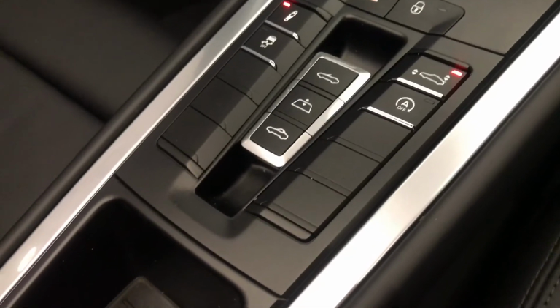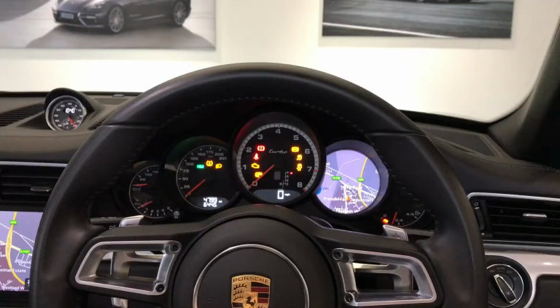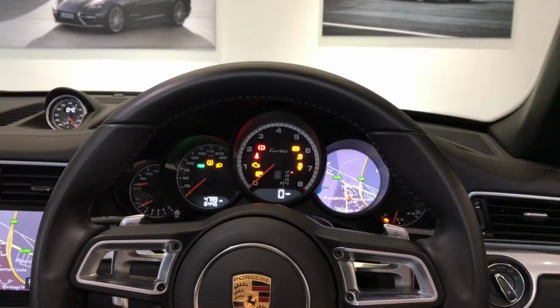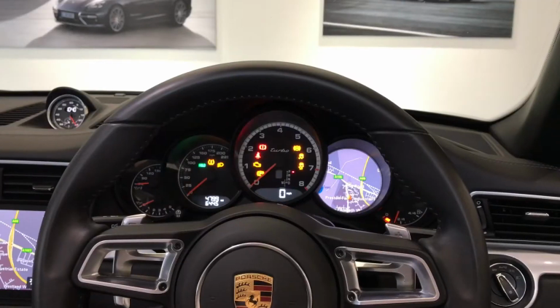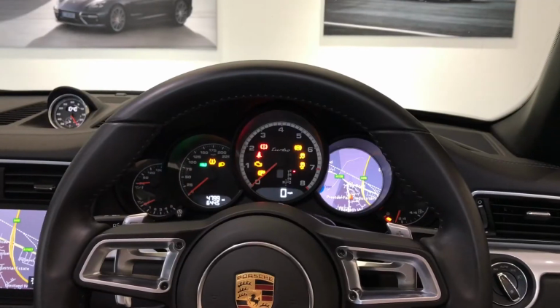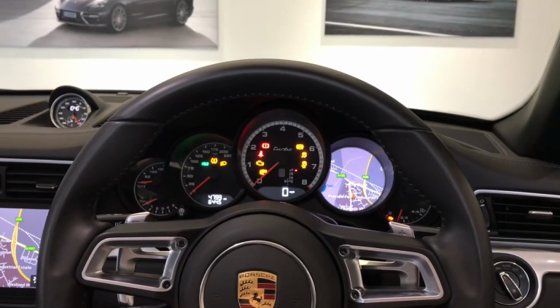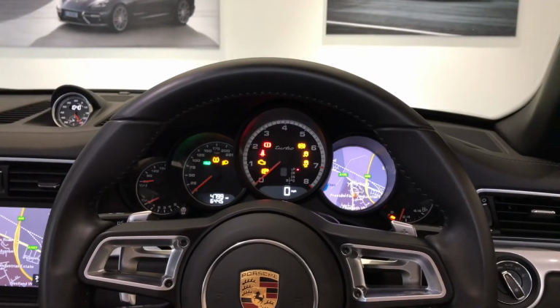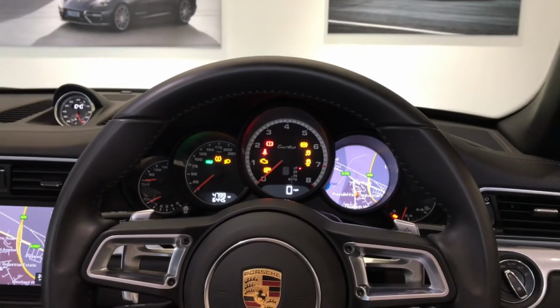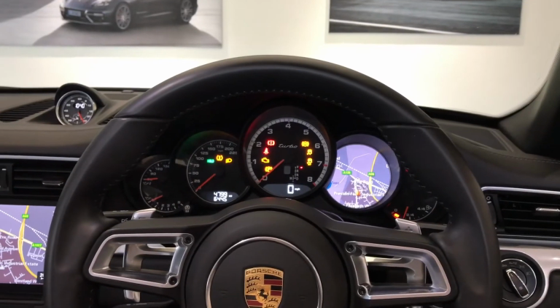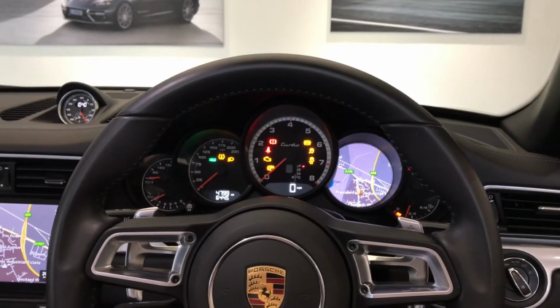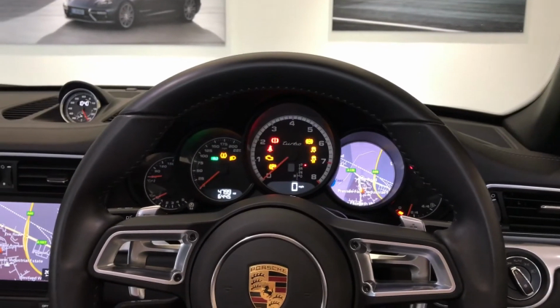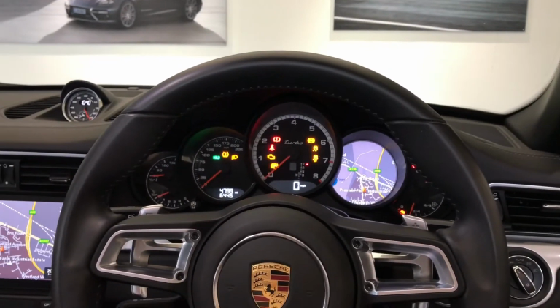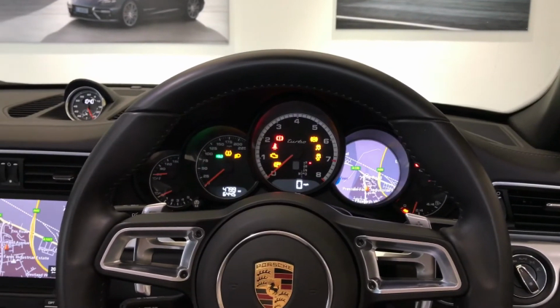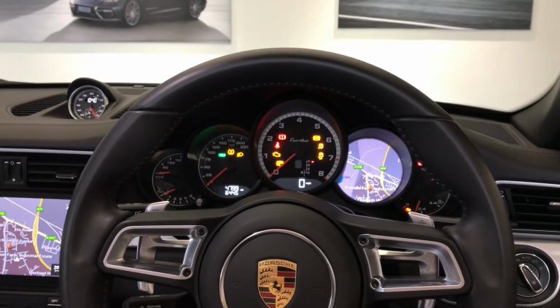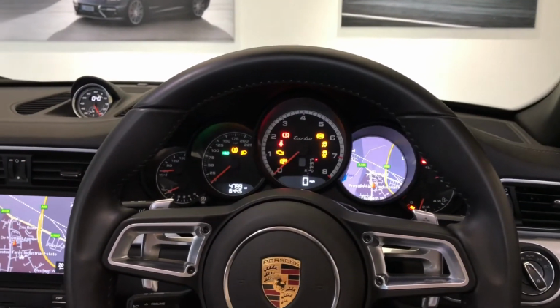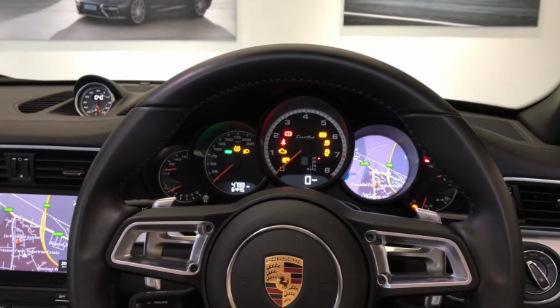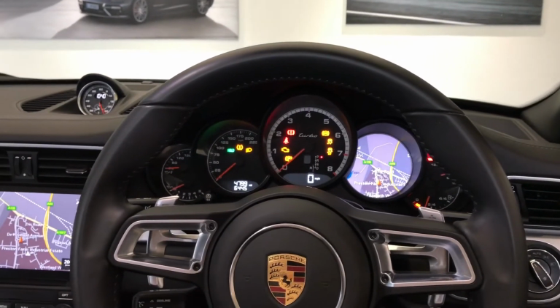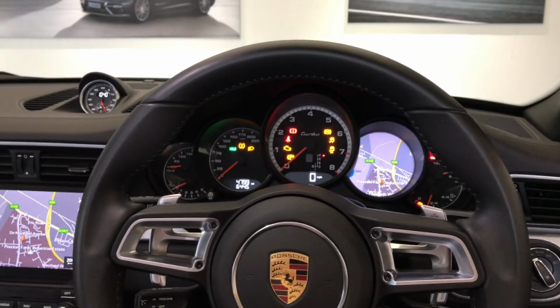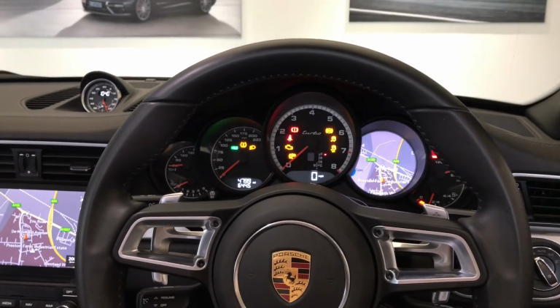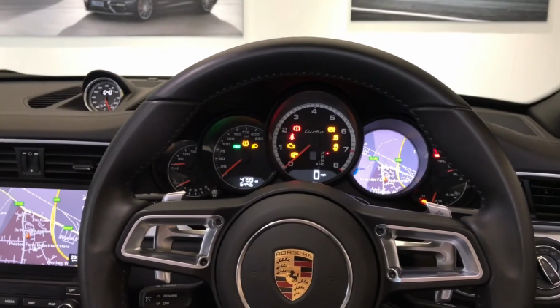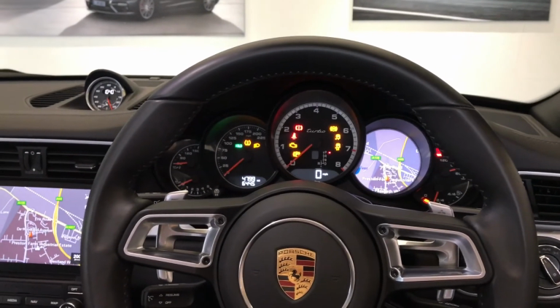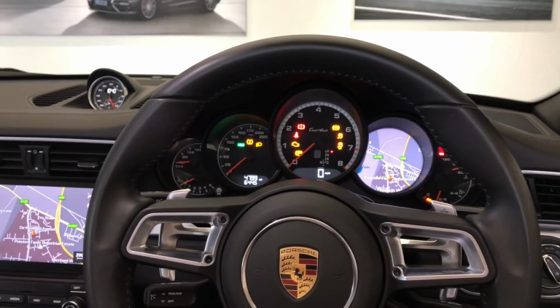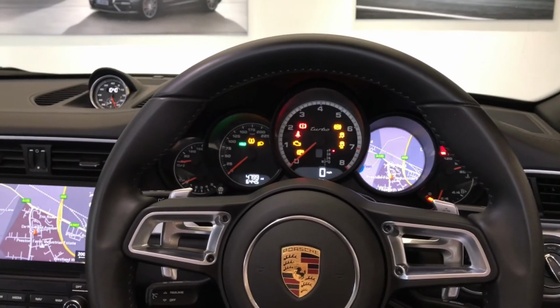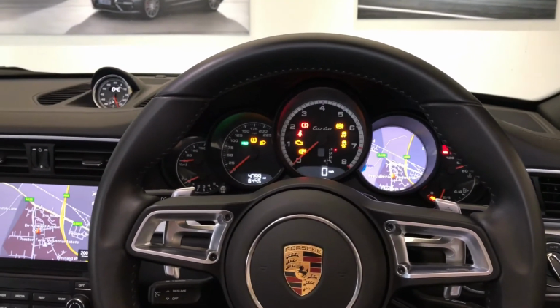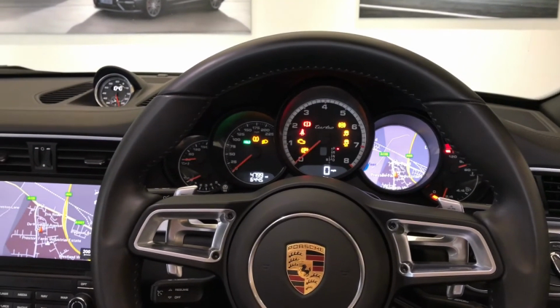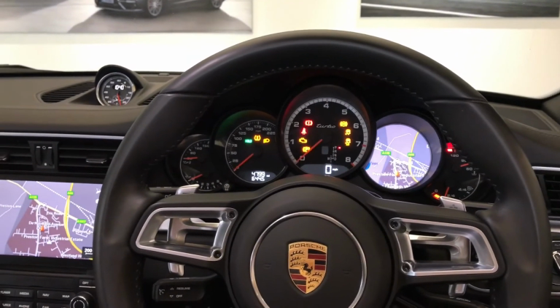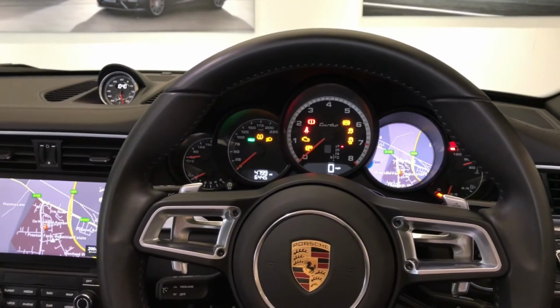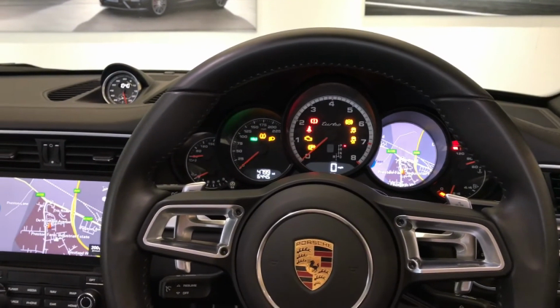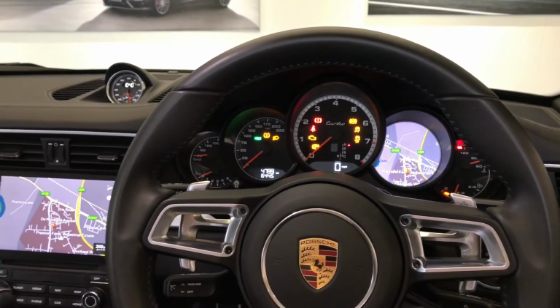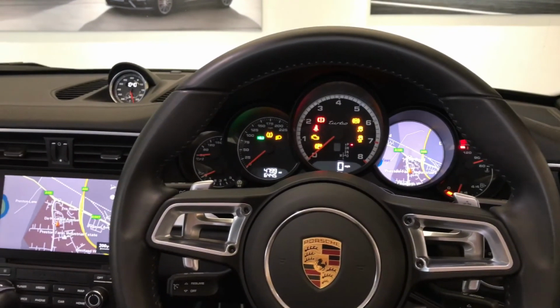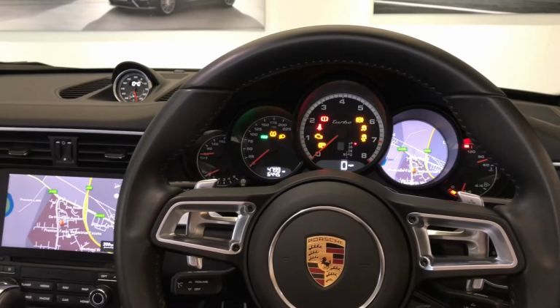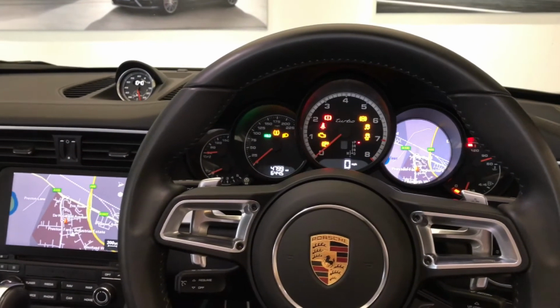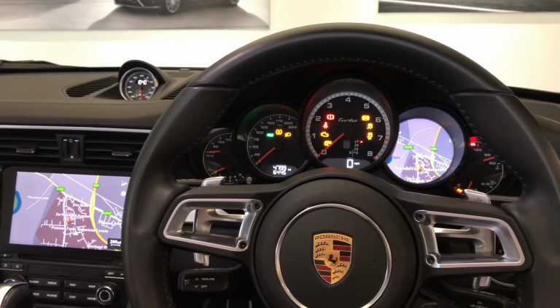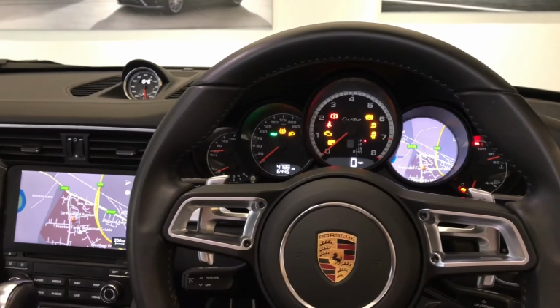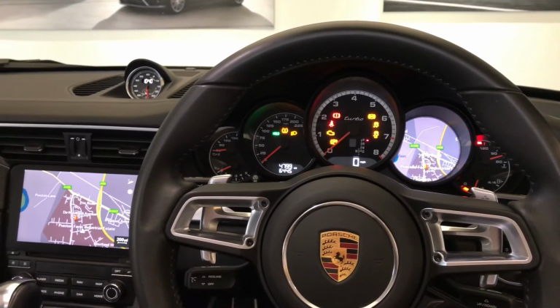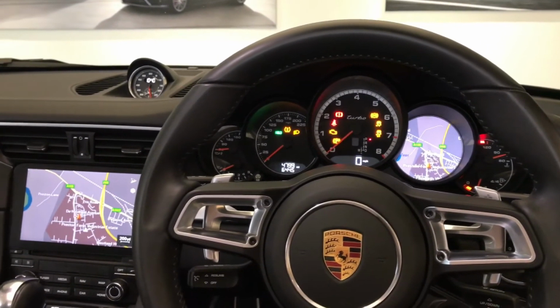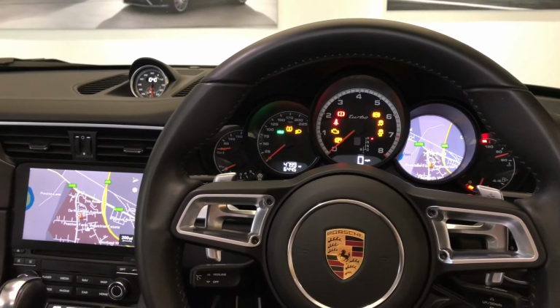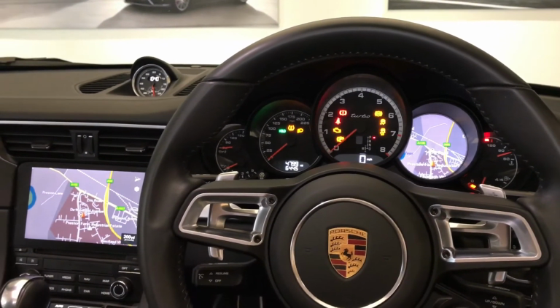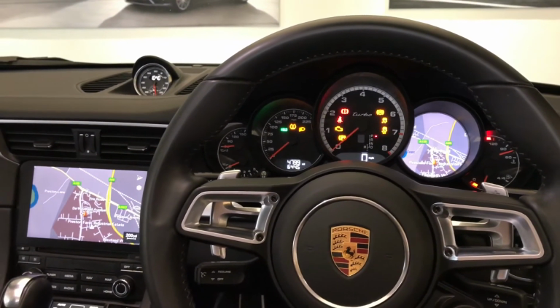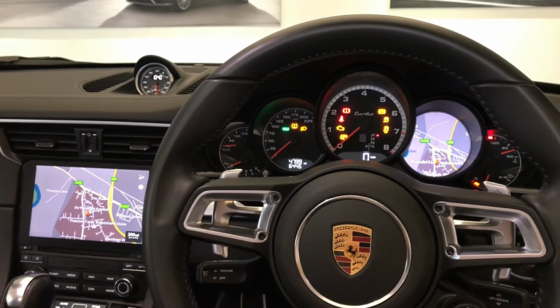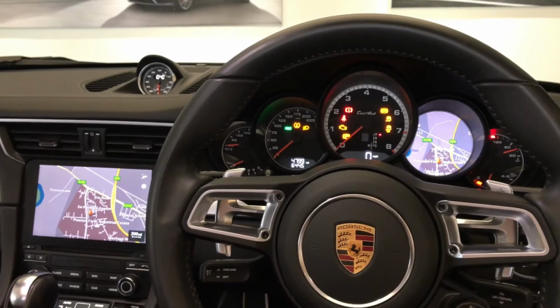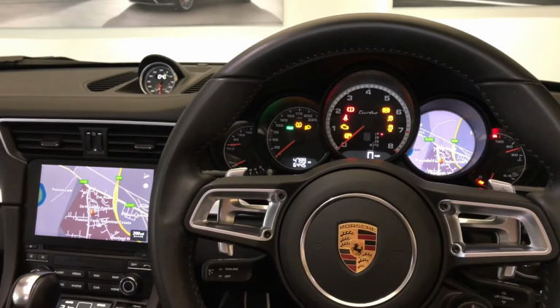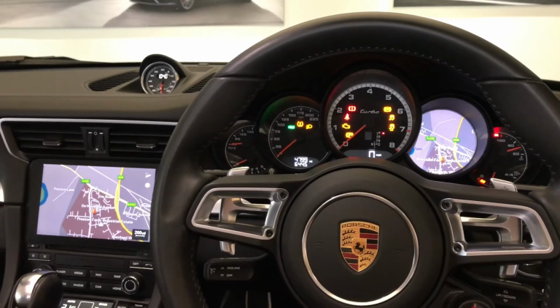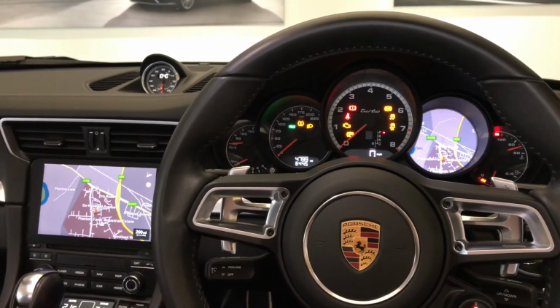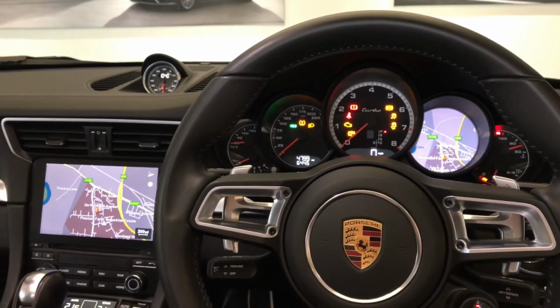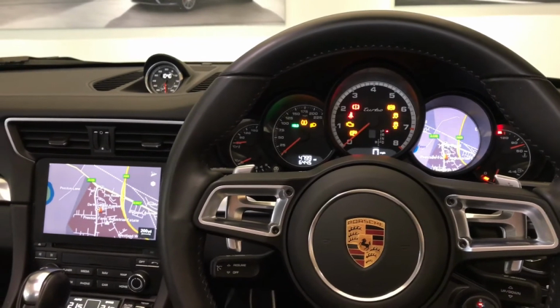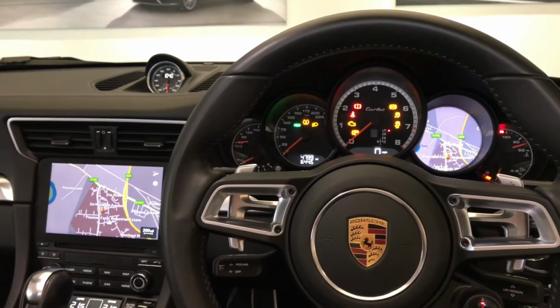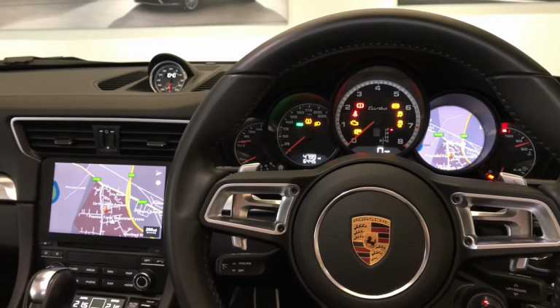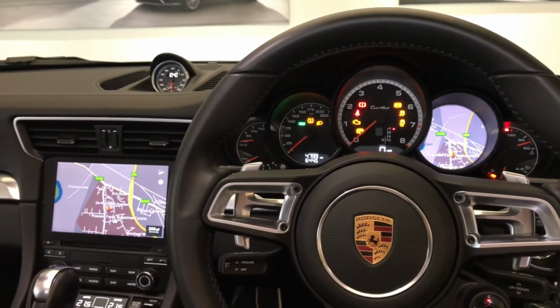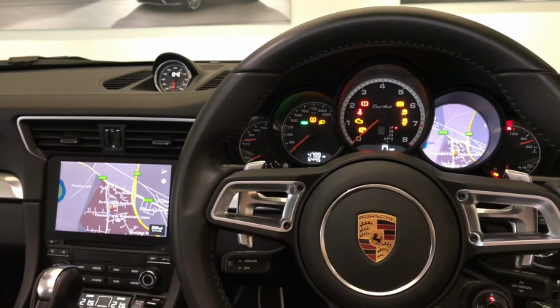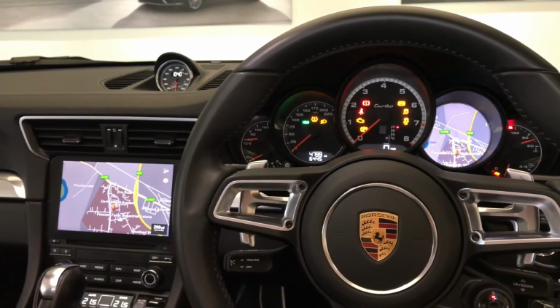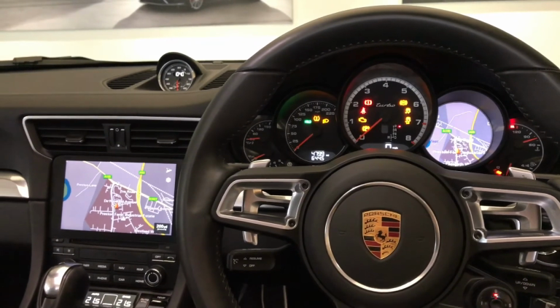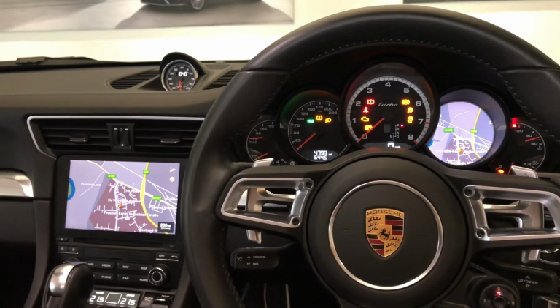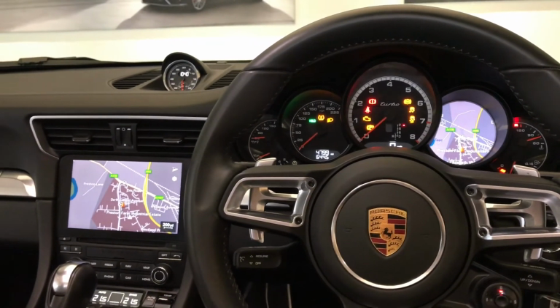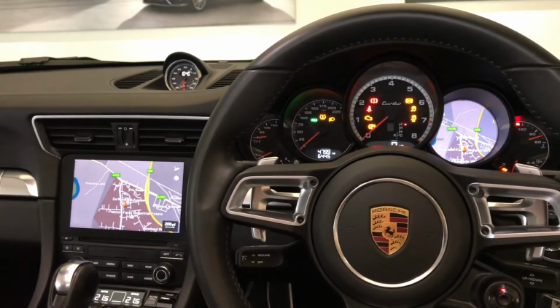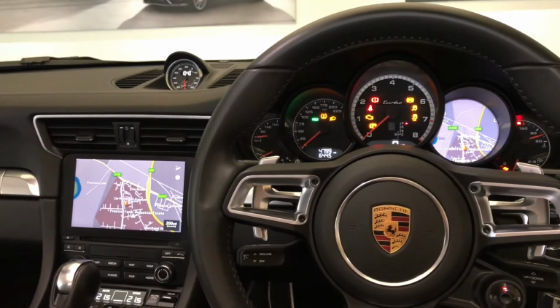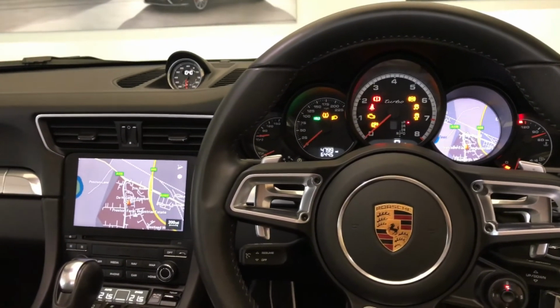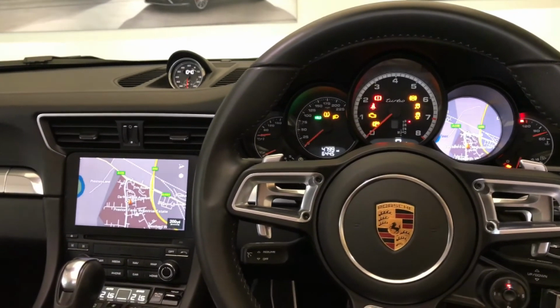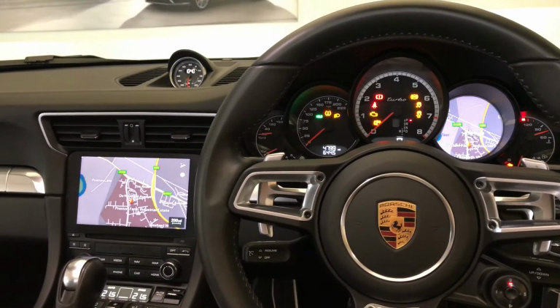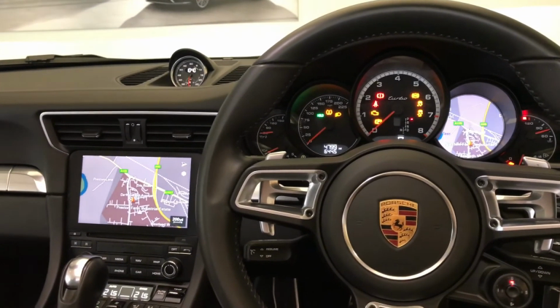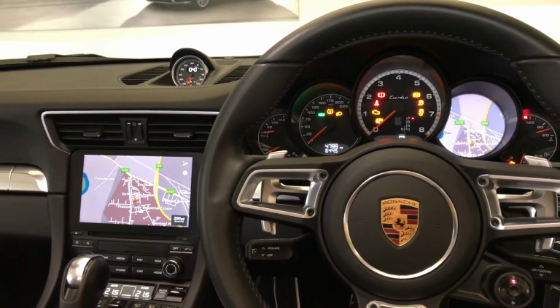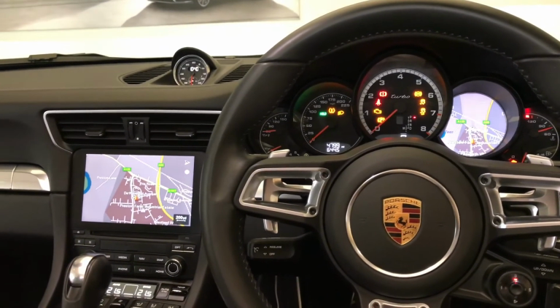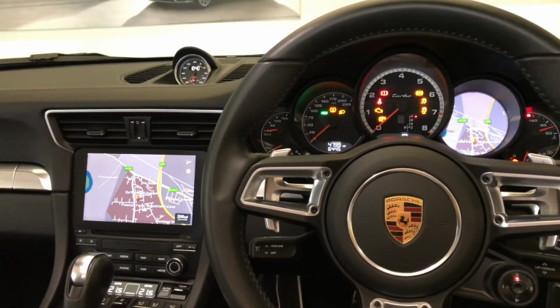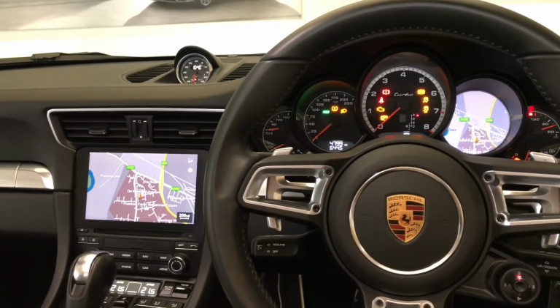If you would like to arrange your personalised test drive experience in this incredible approved used 911 Turbo, please contact the Porsche Centre Teesside today.